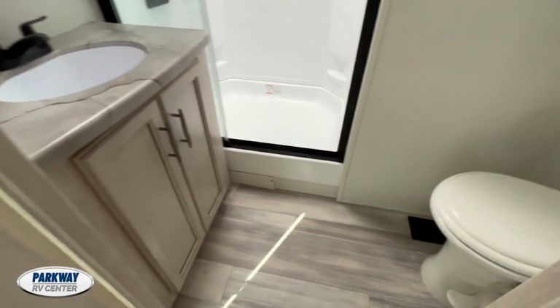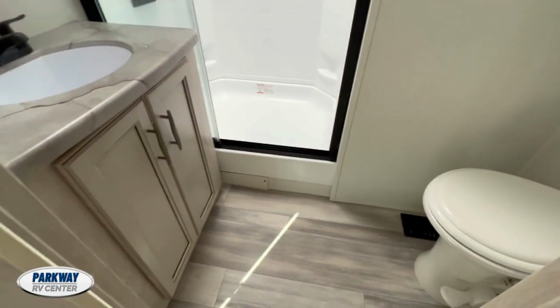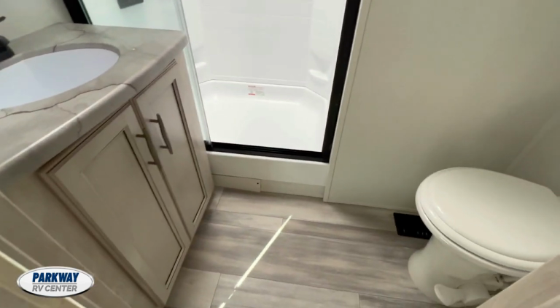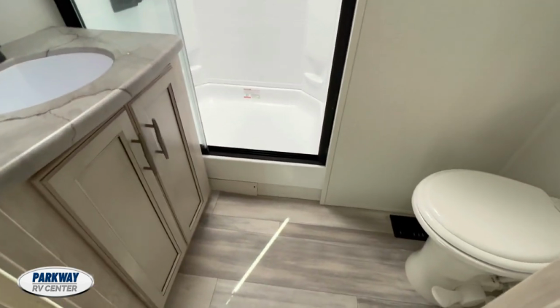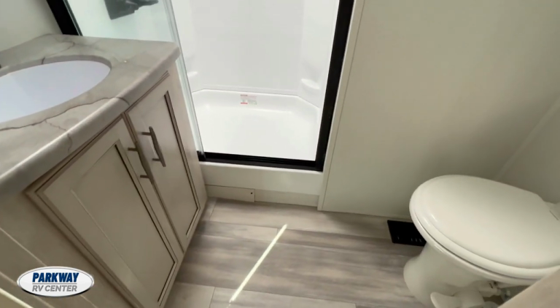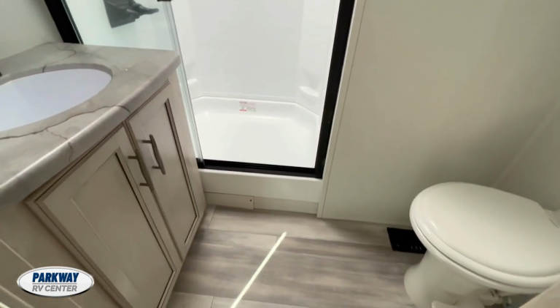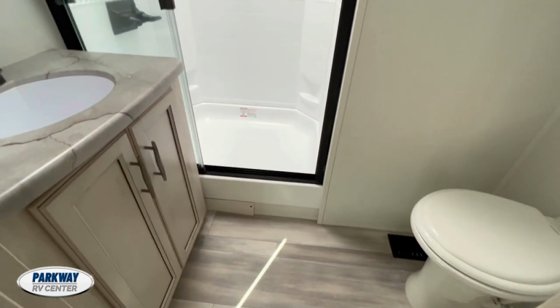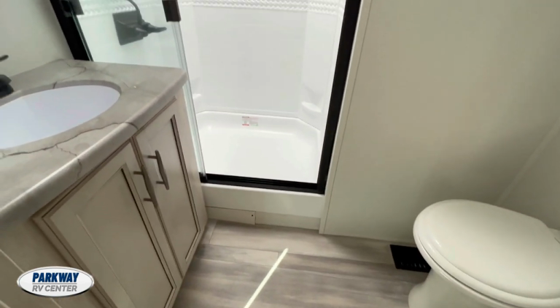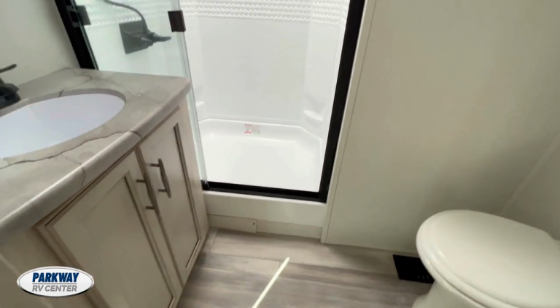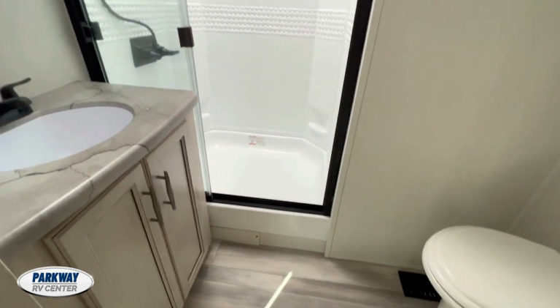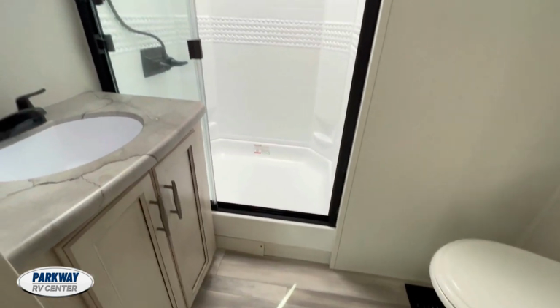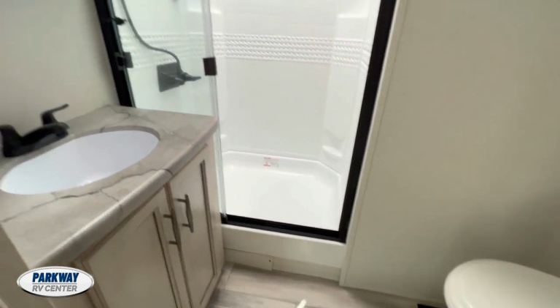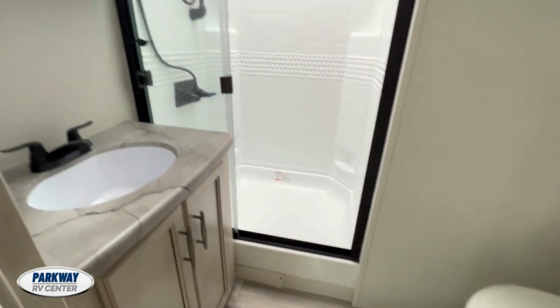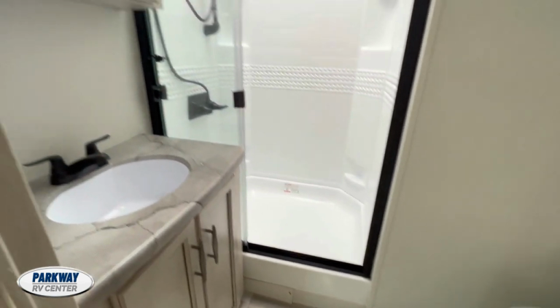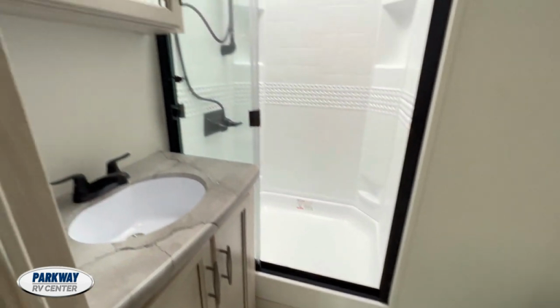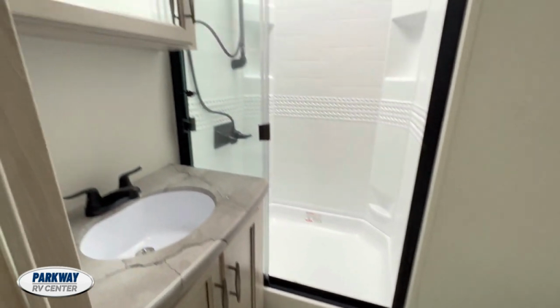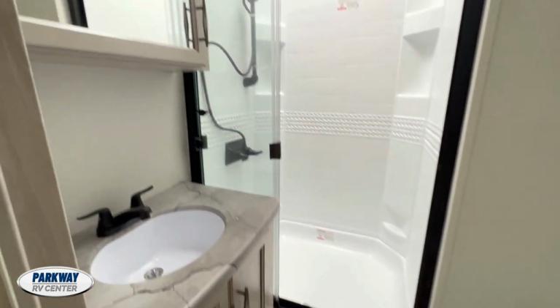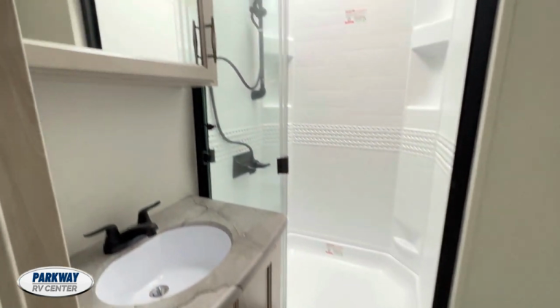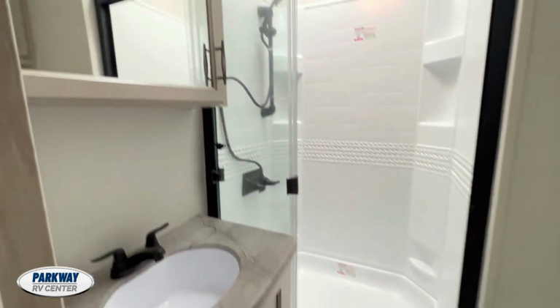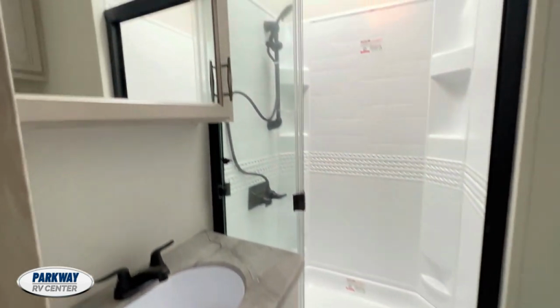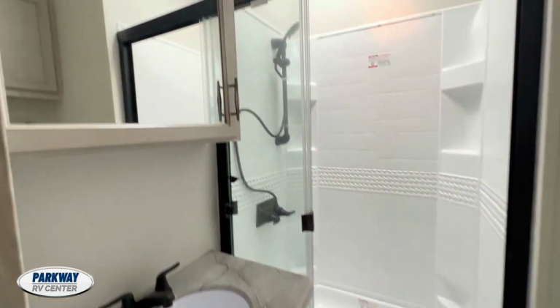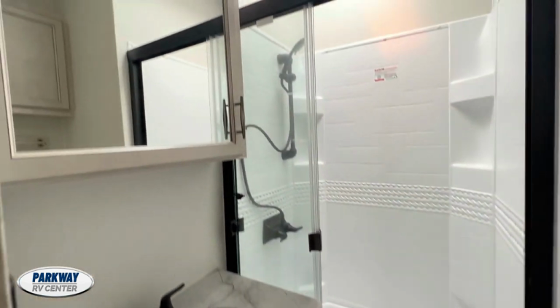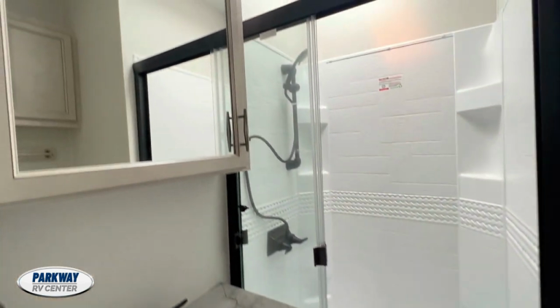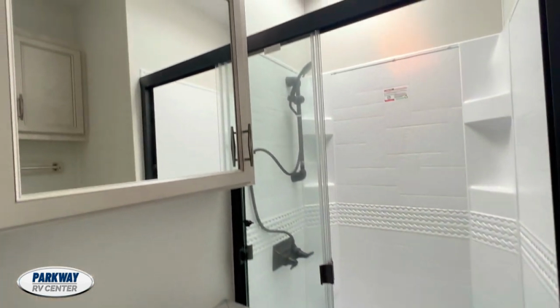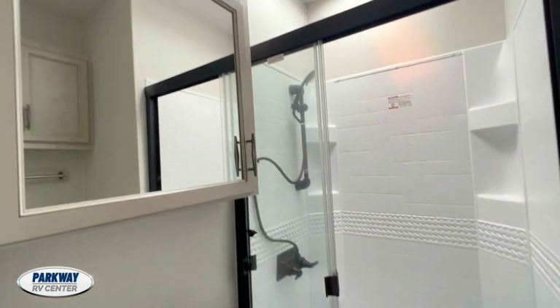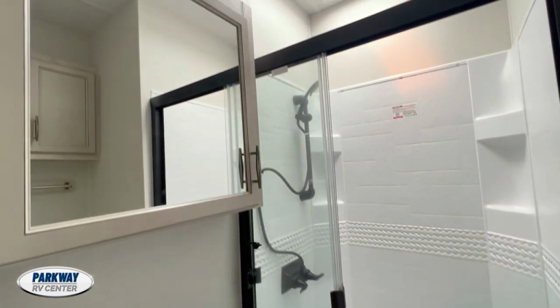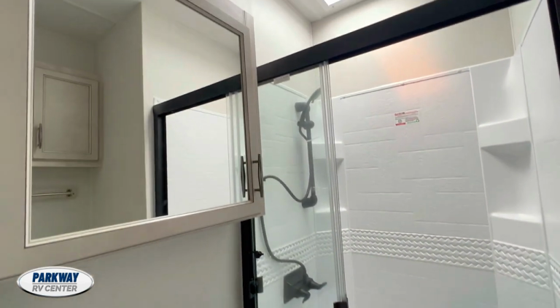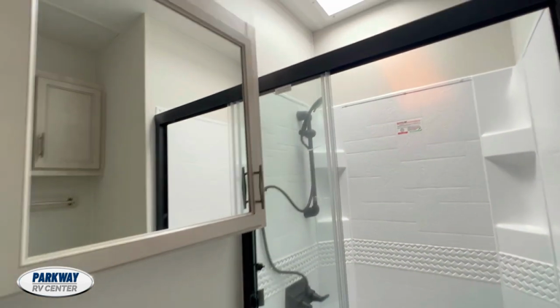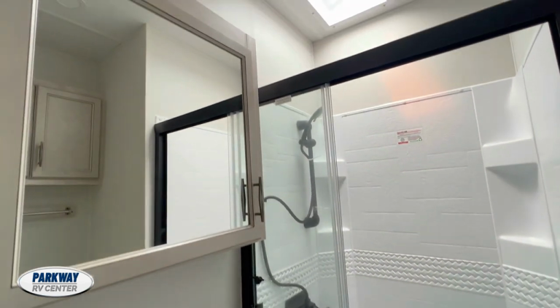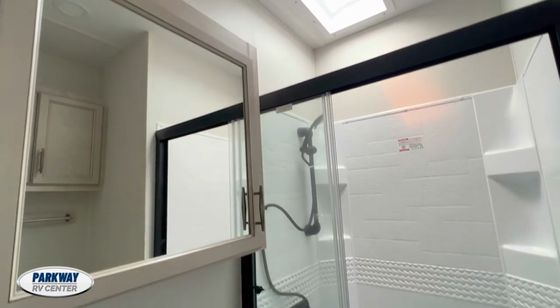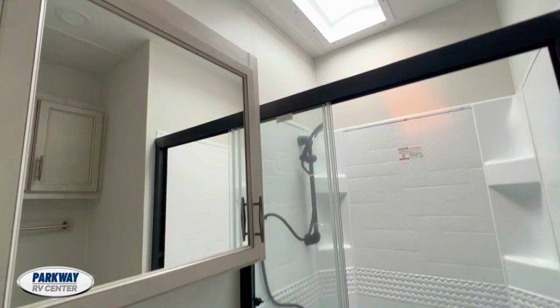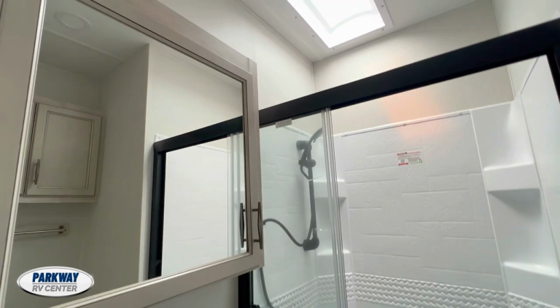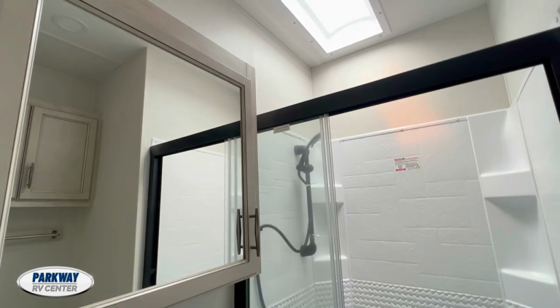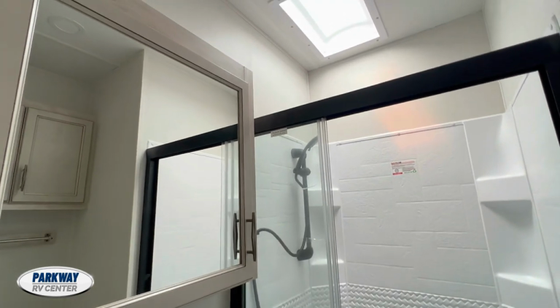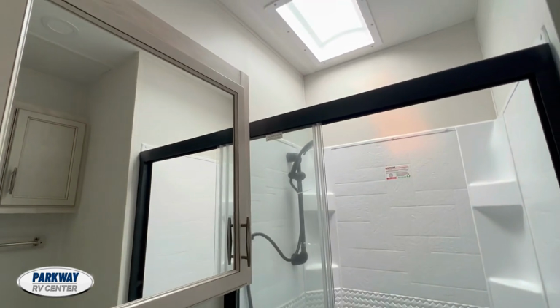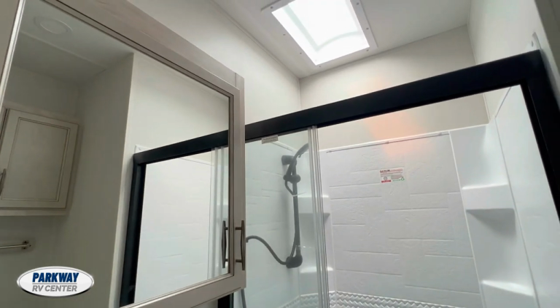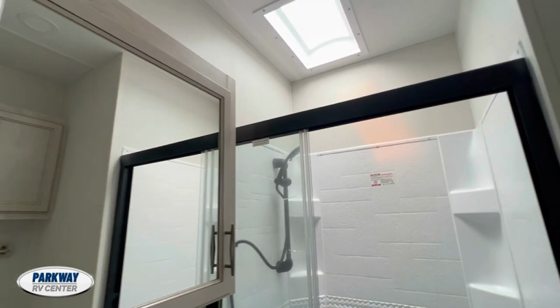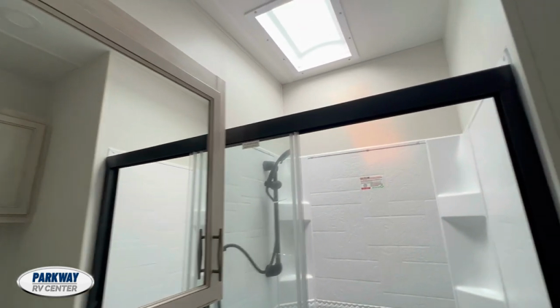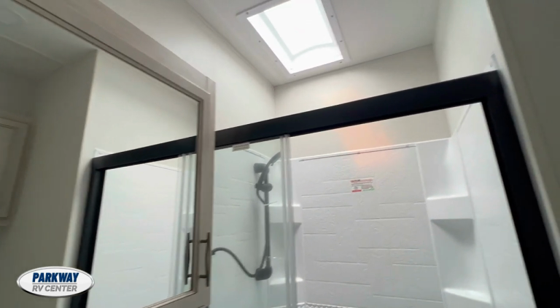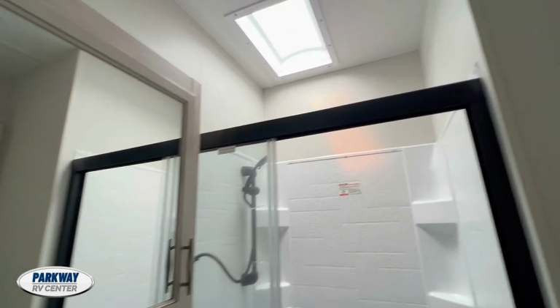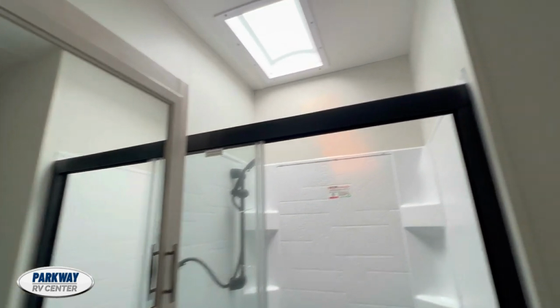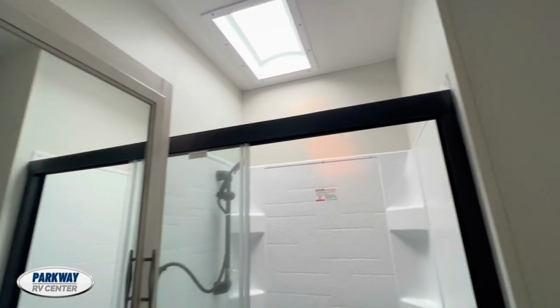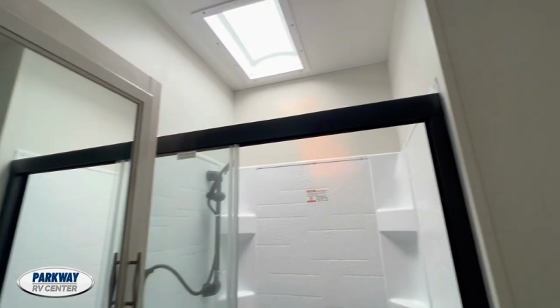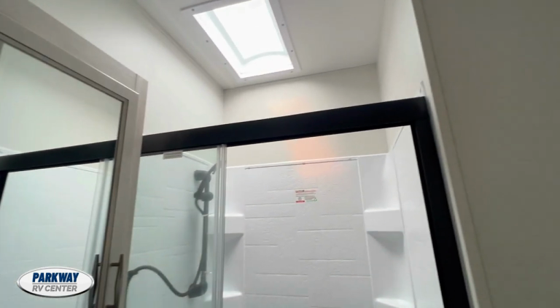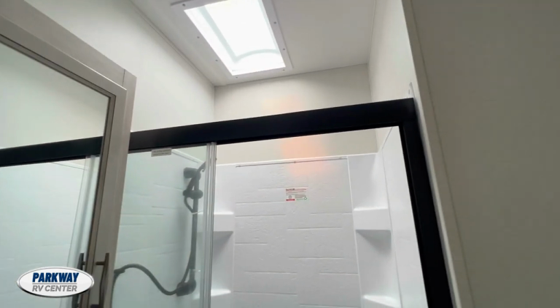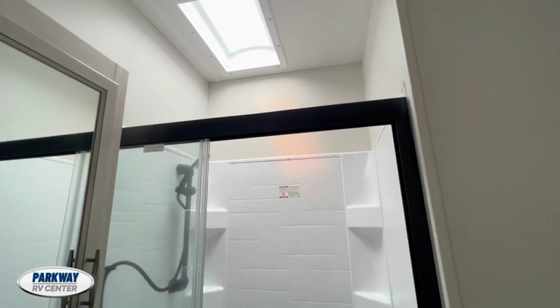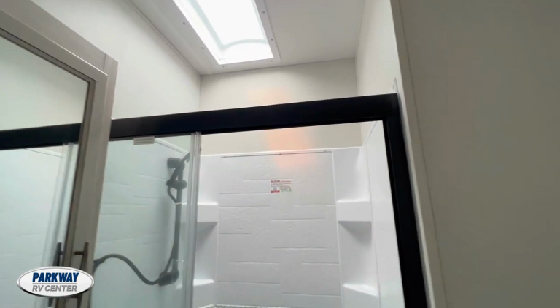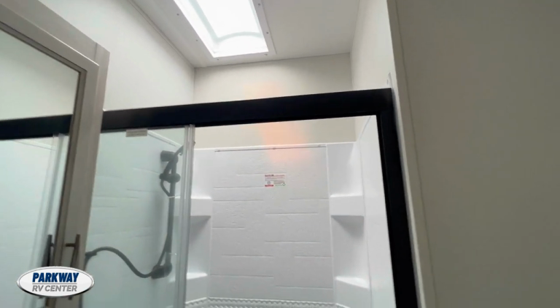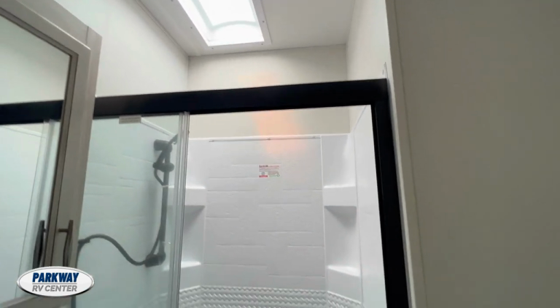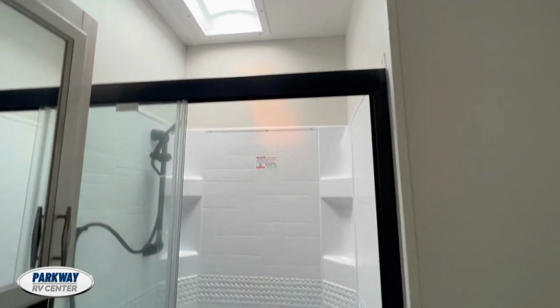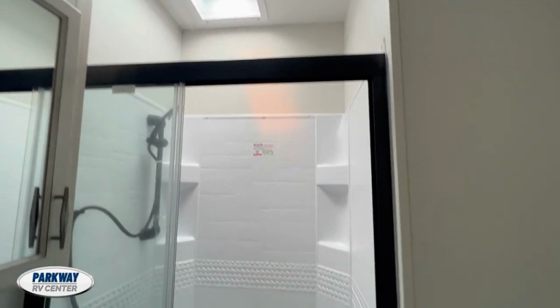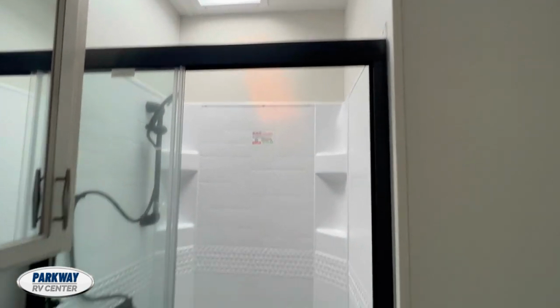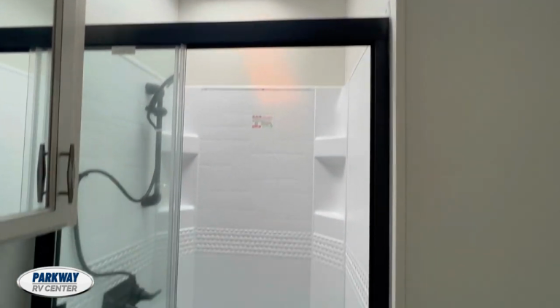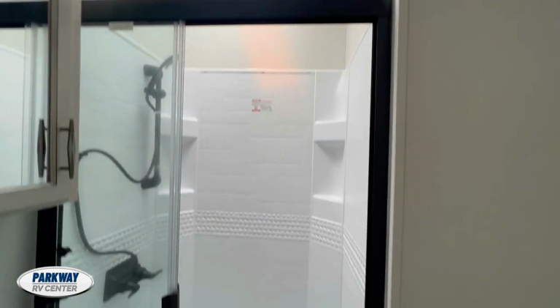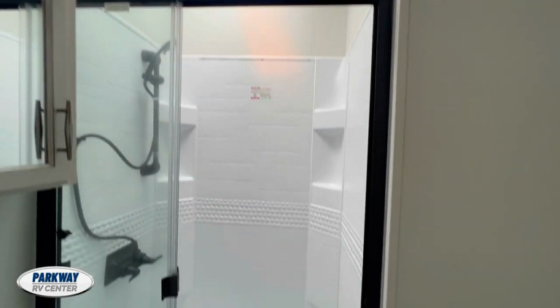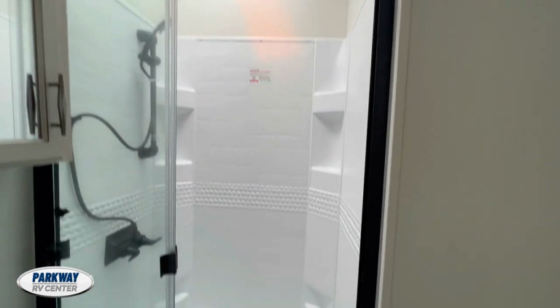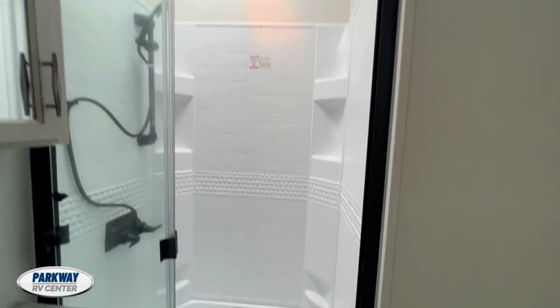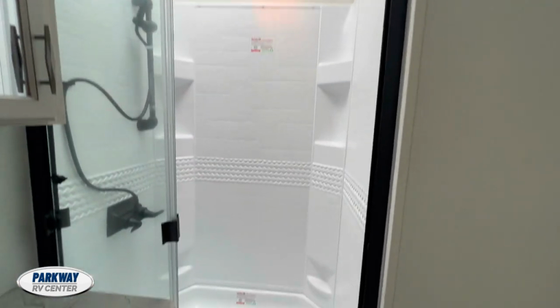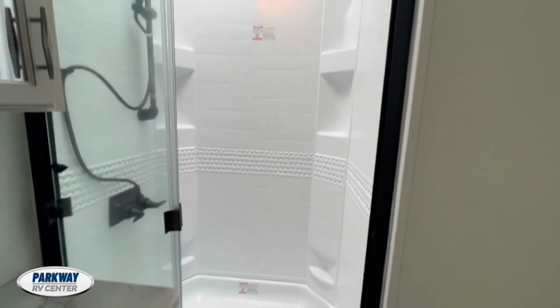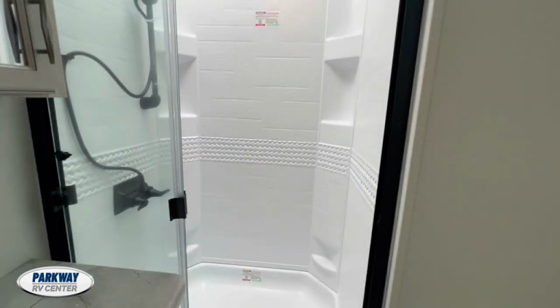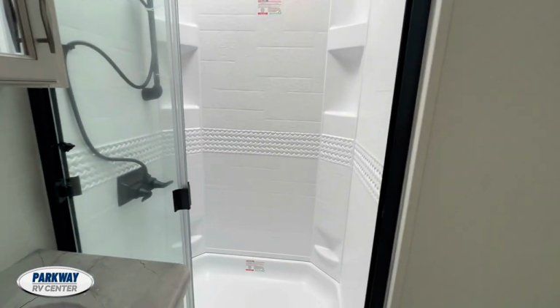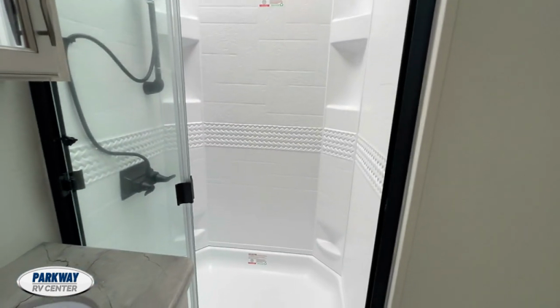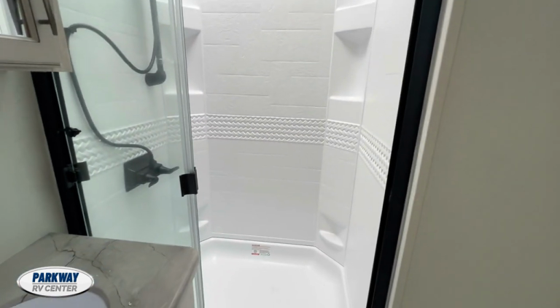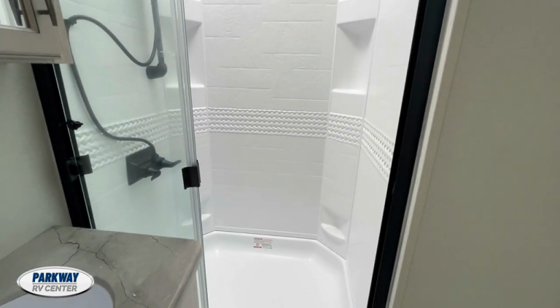So here is one of the bathrooms — big shower.